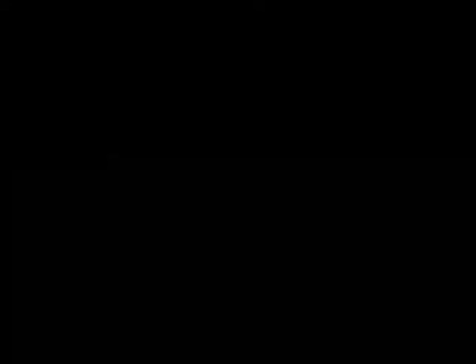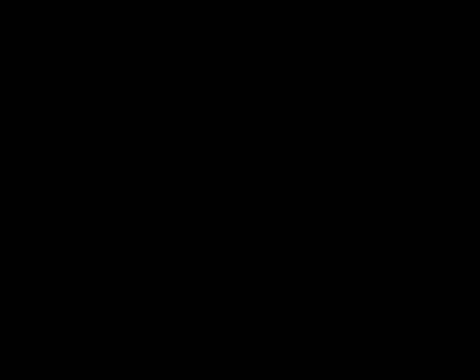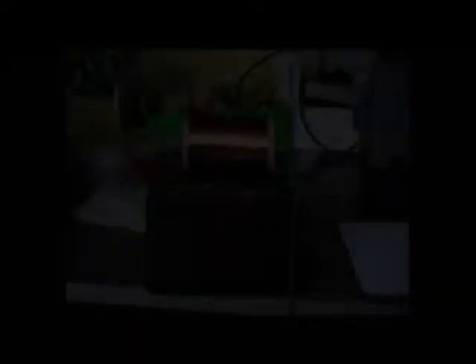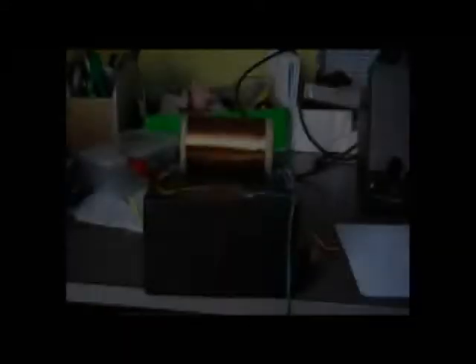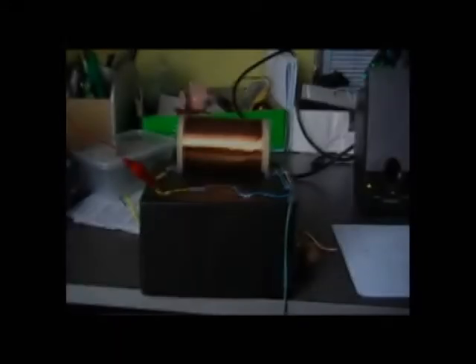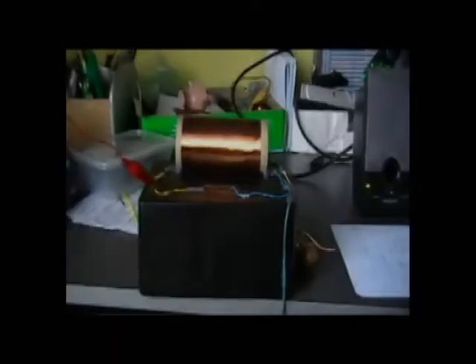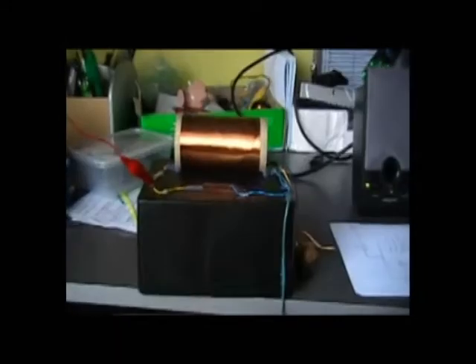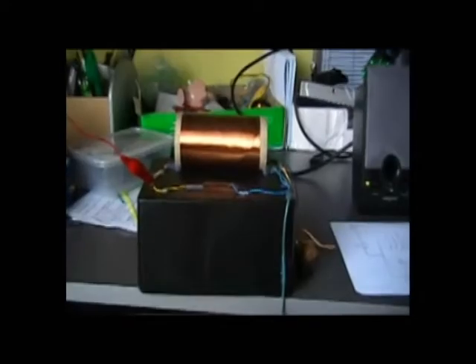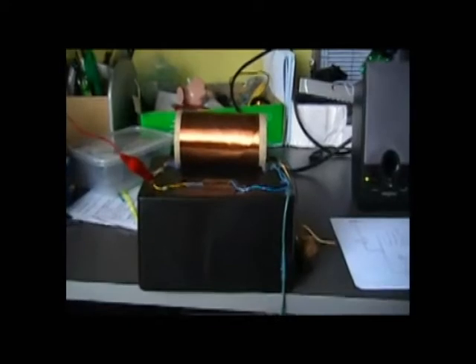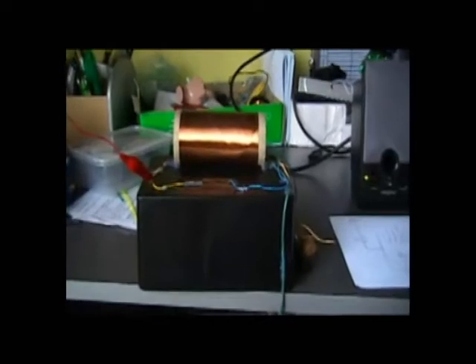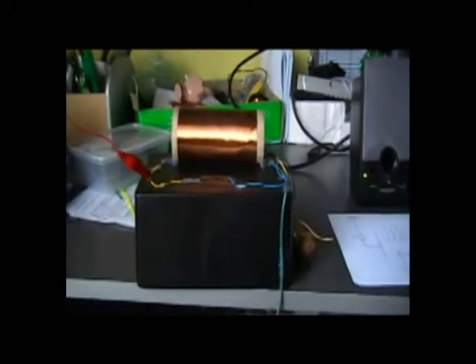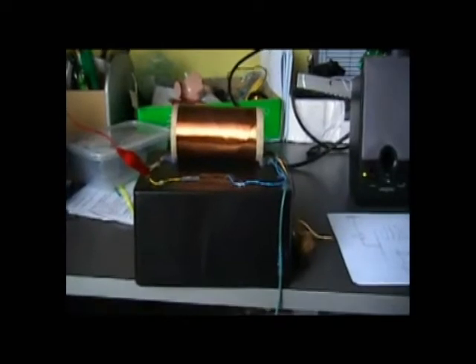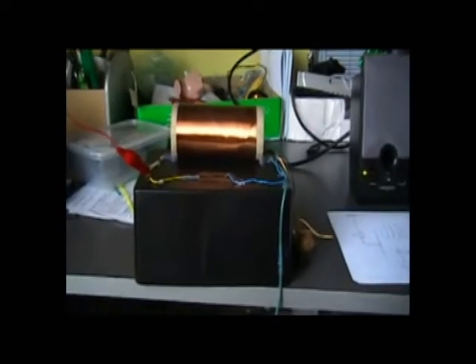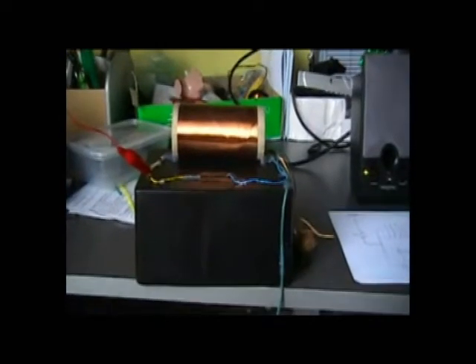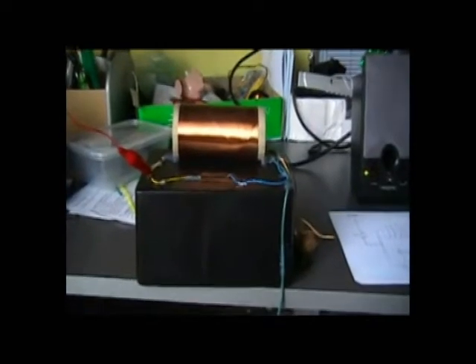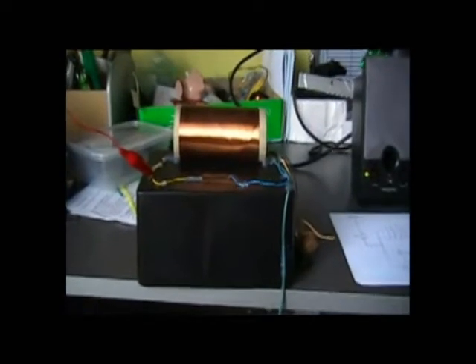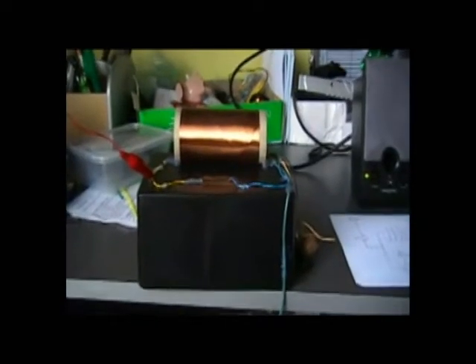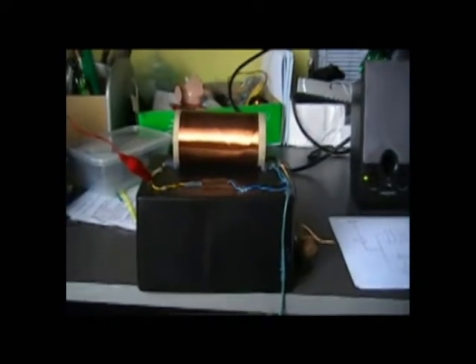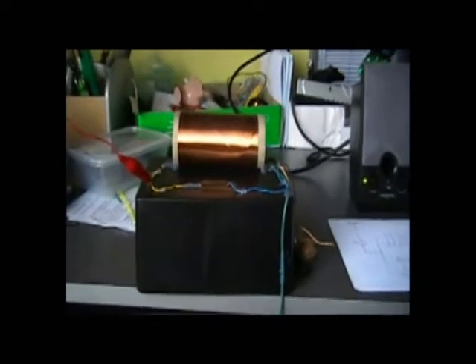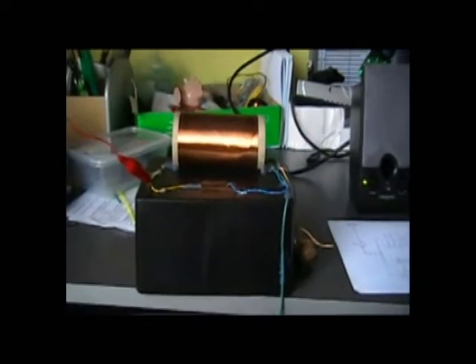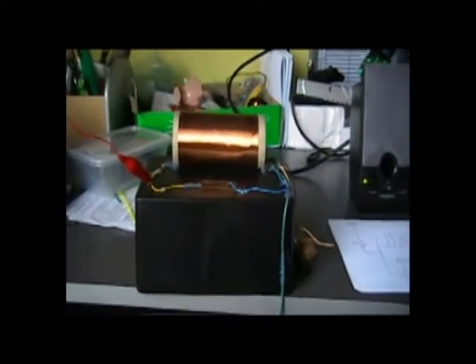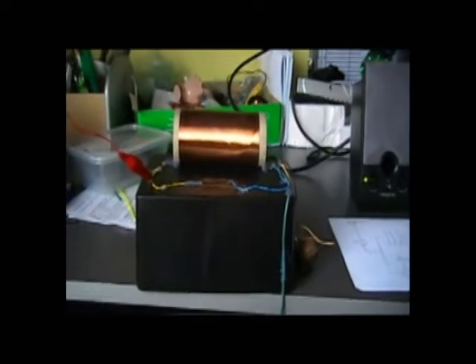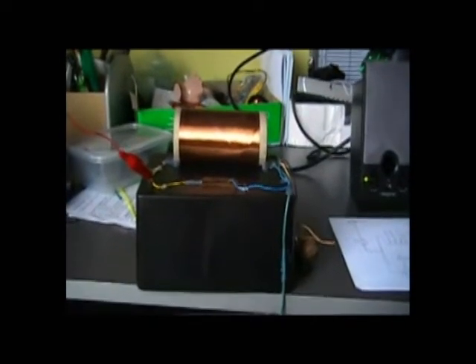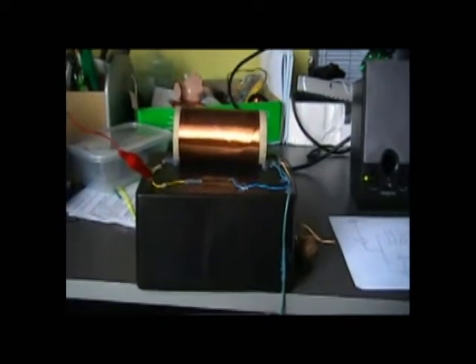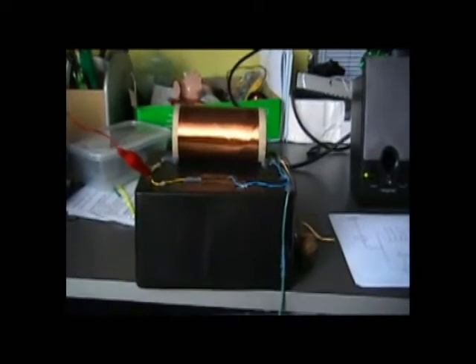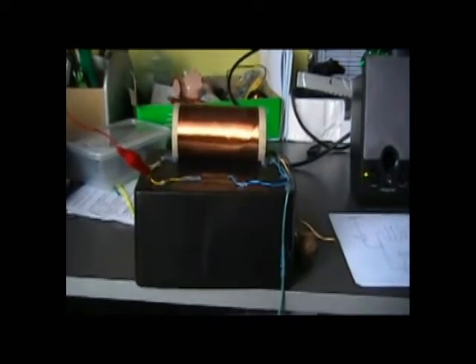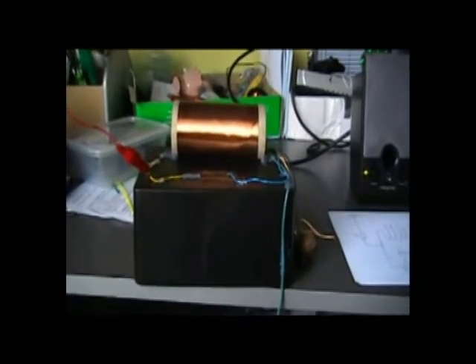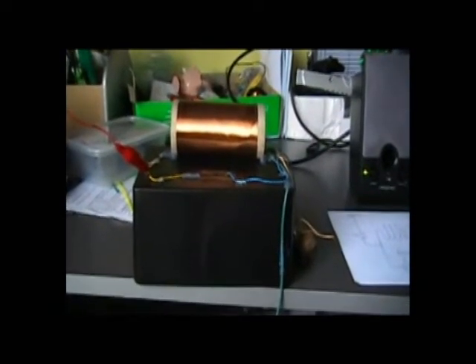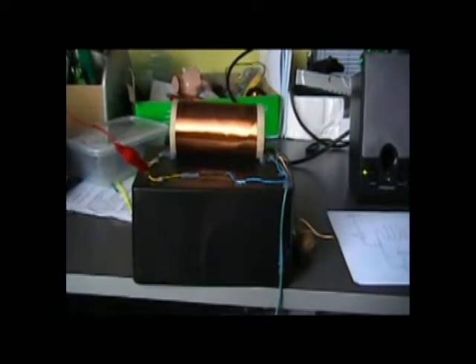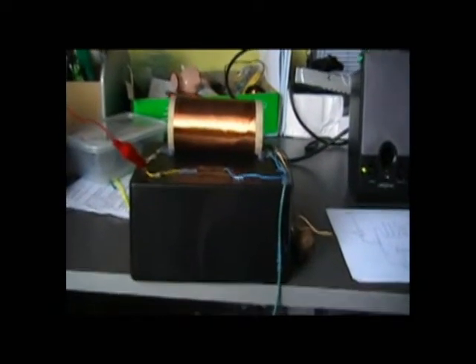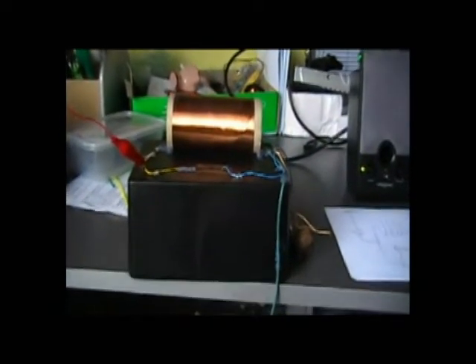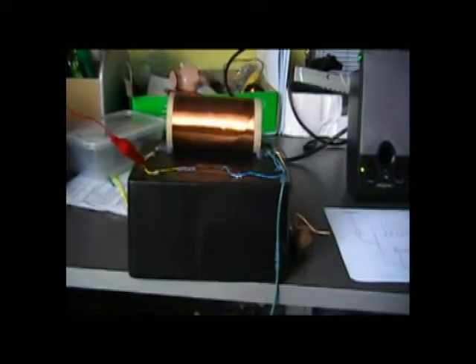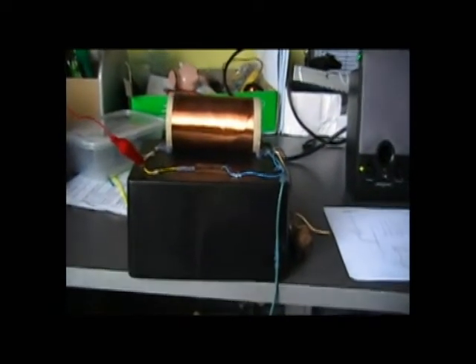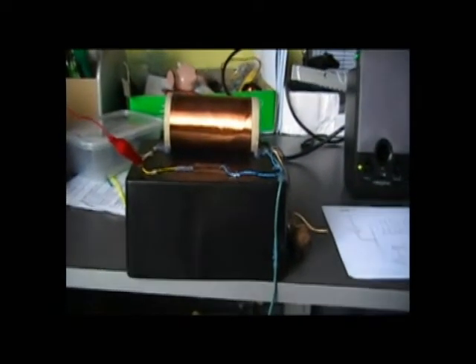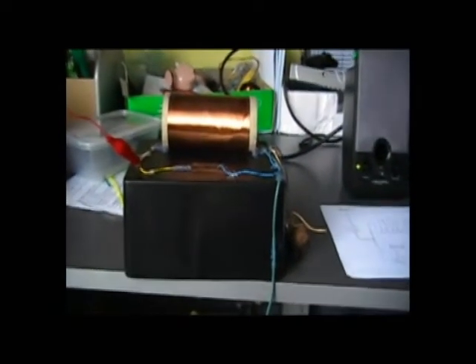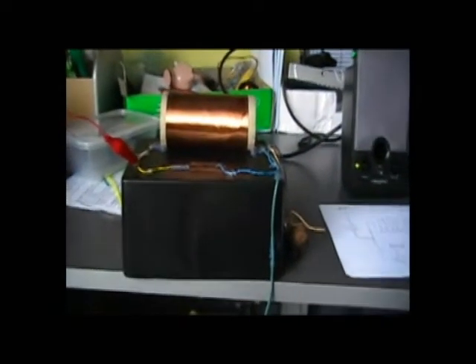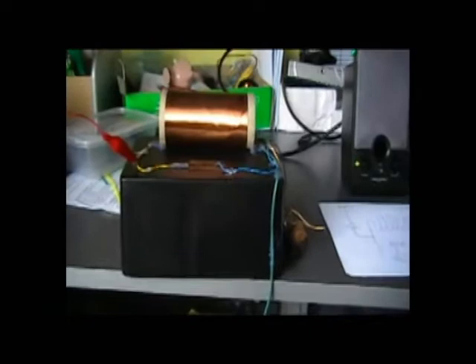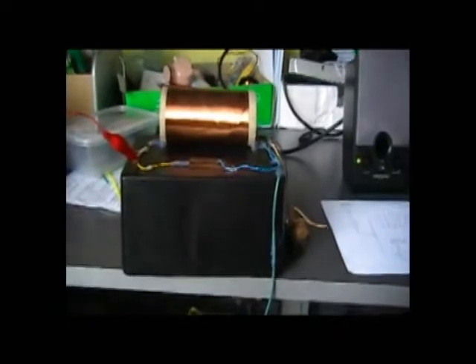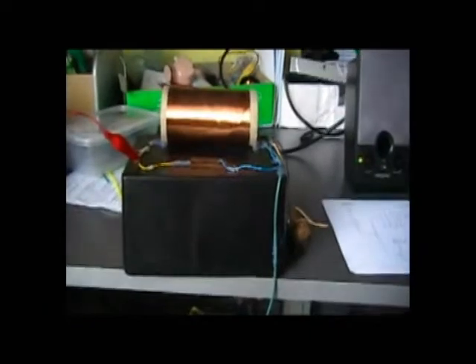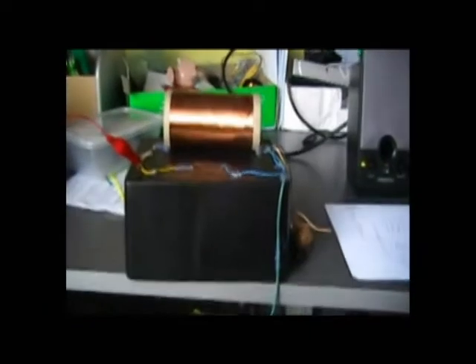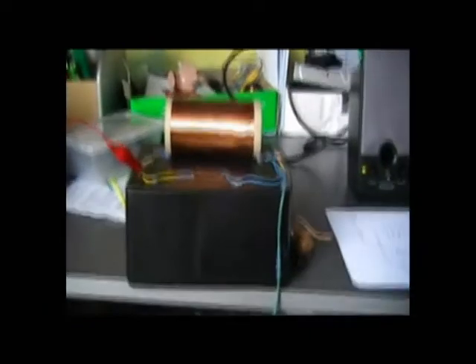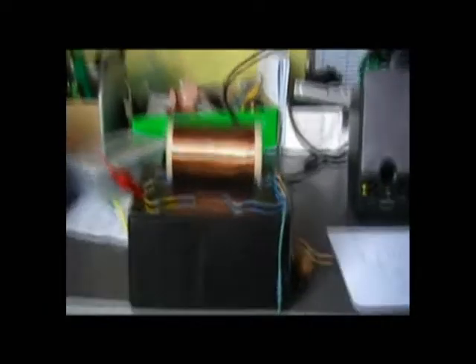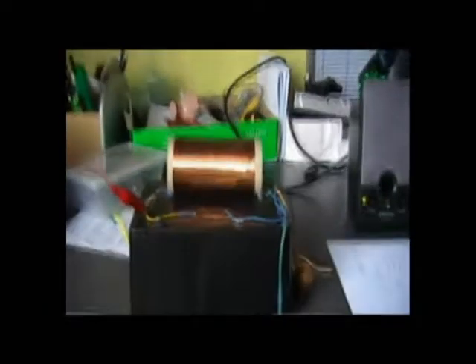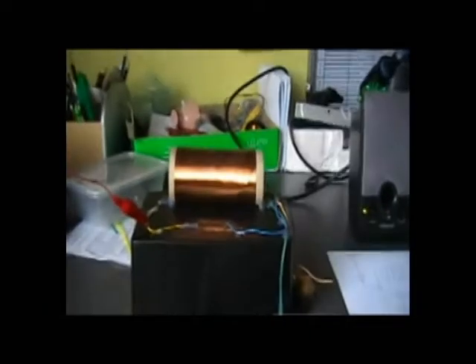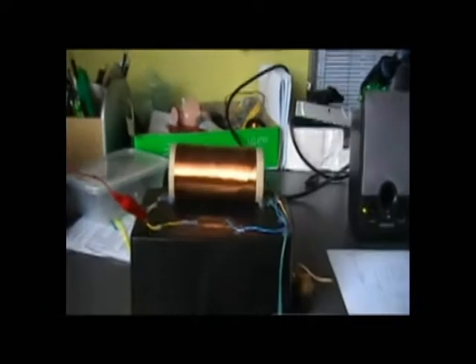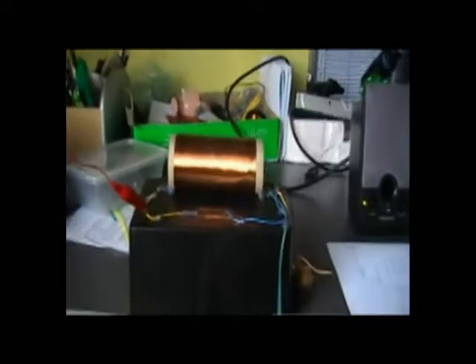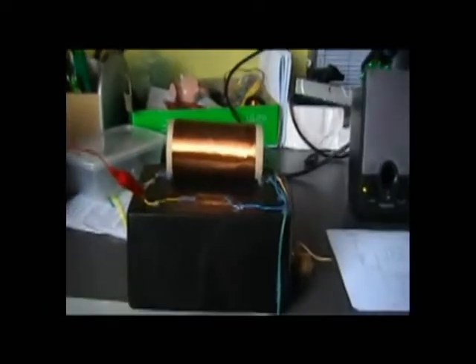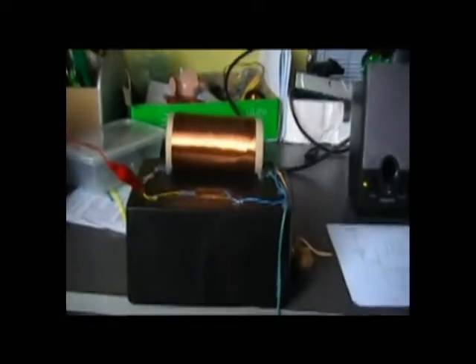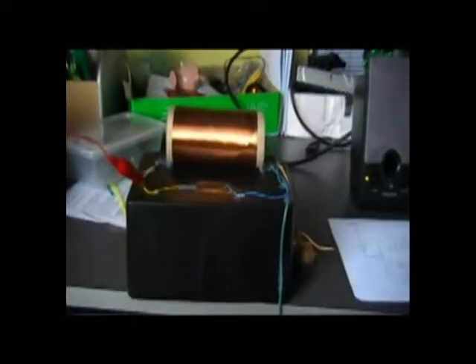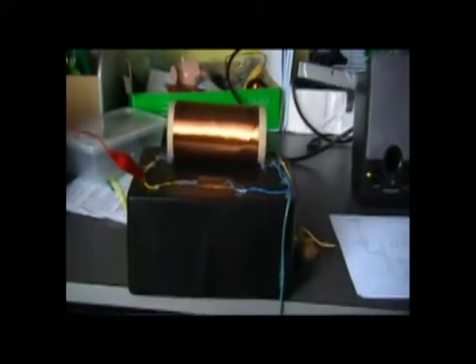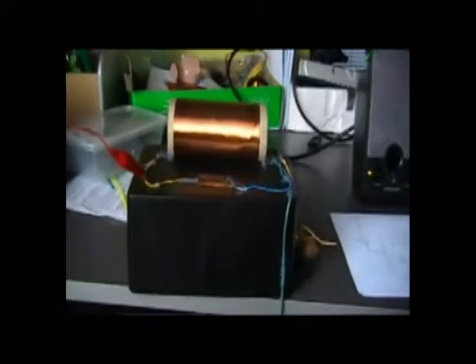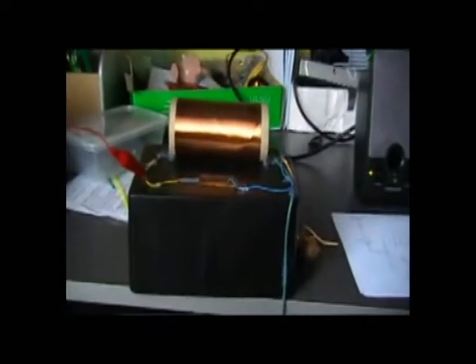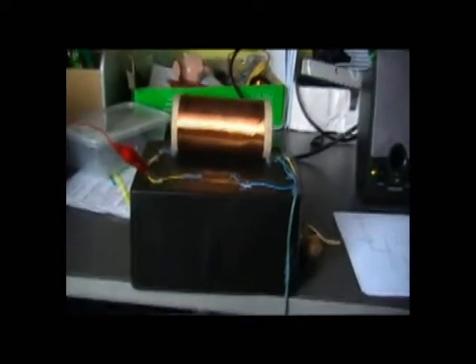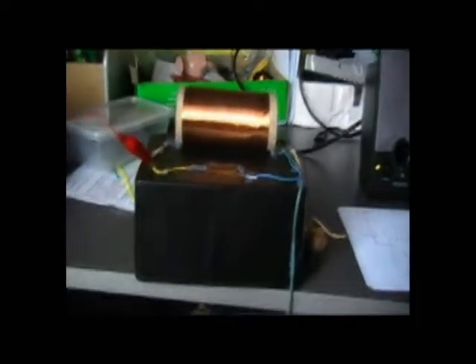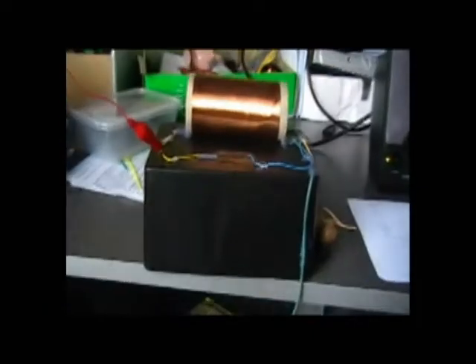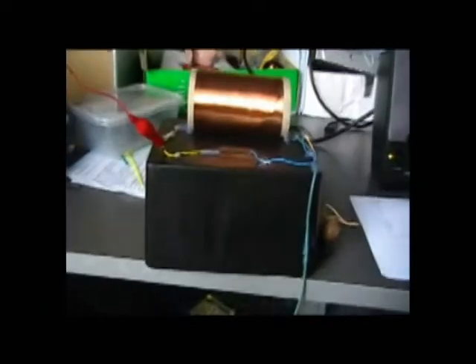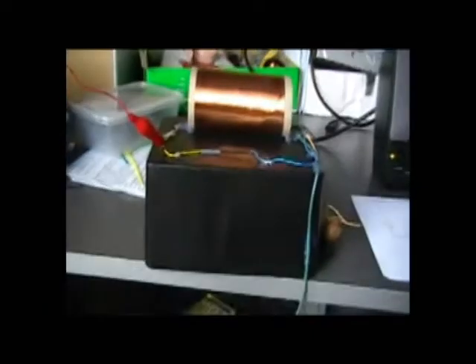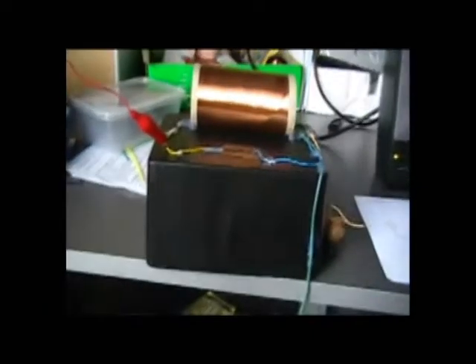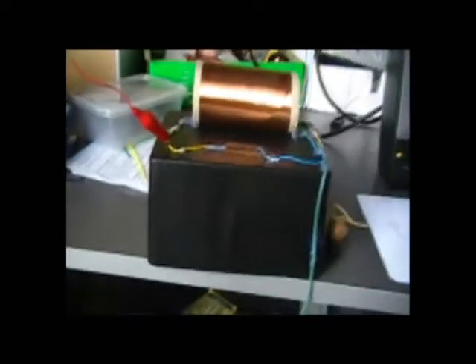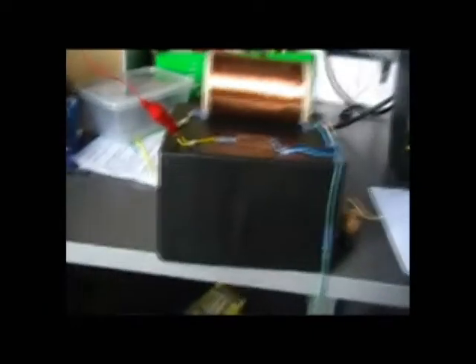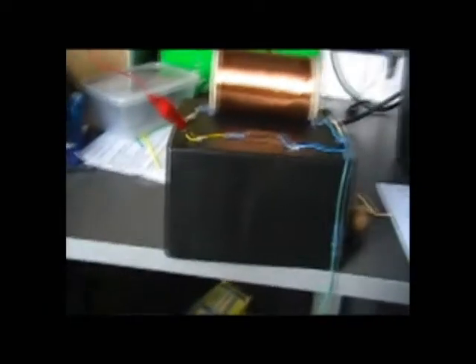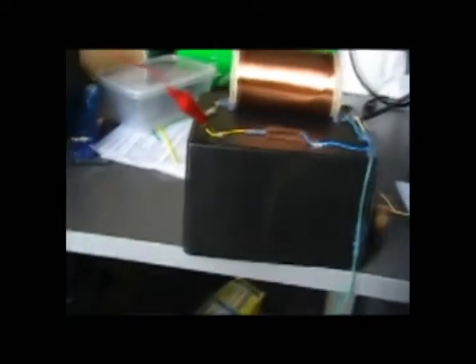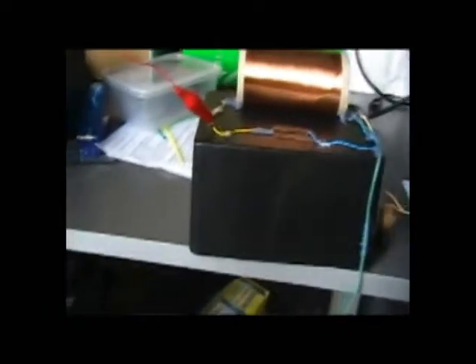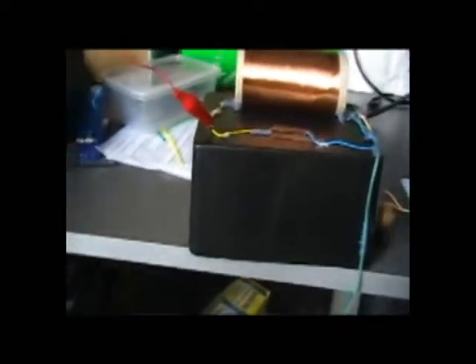Hello guys, this is my foxhole radio that I made yesterday. I did a few improvements today.